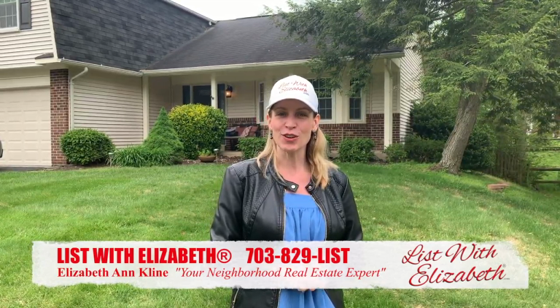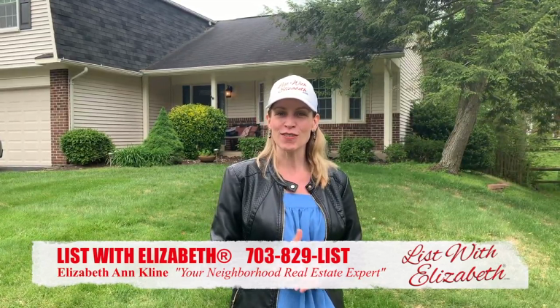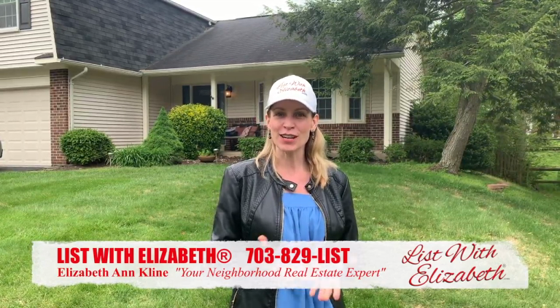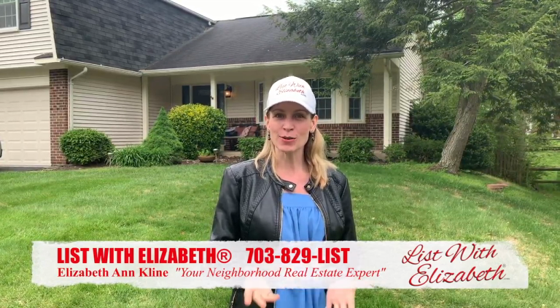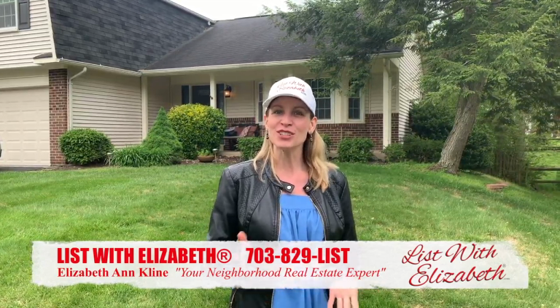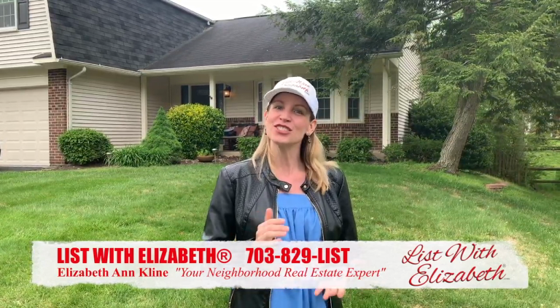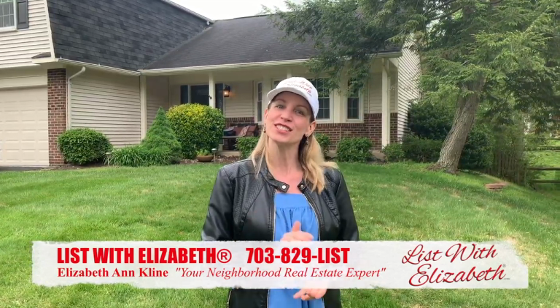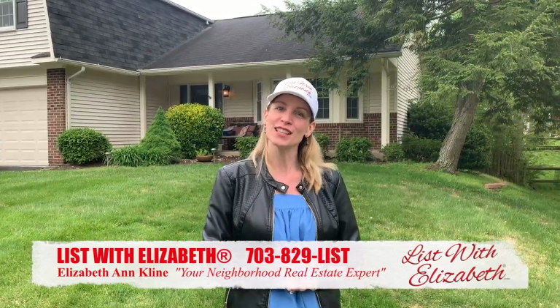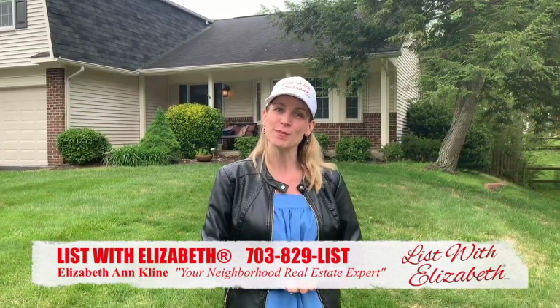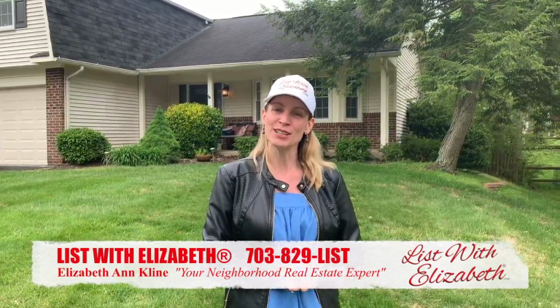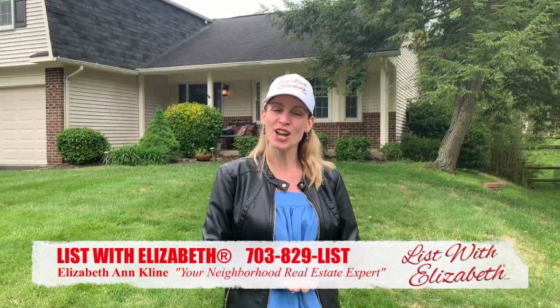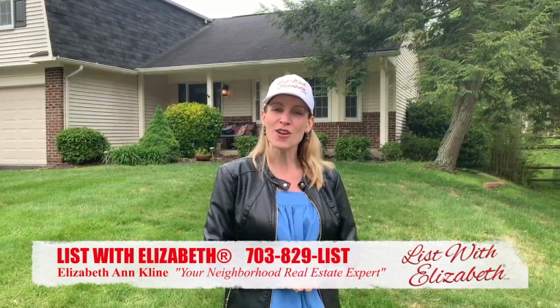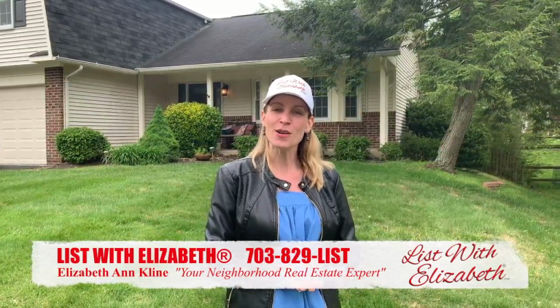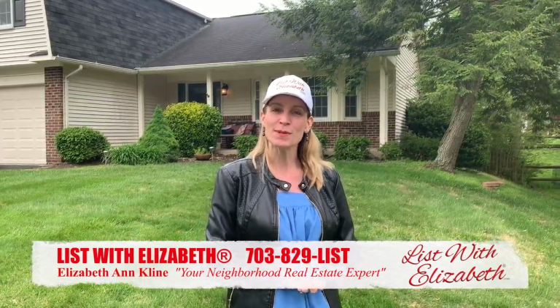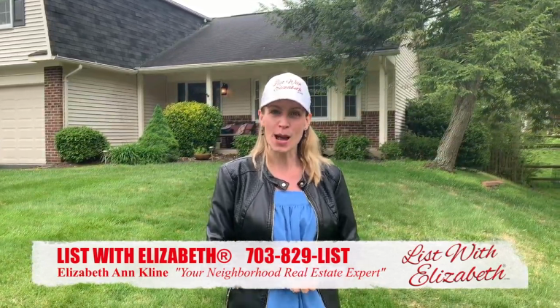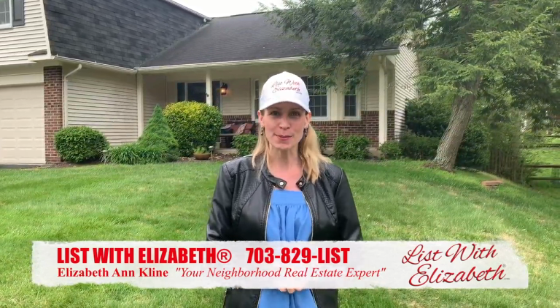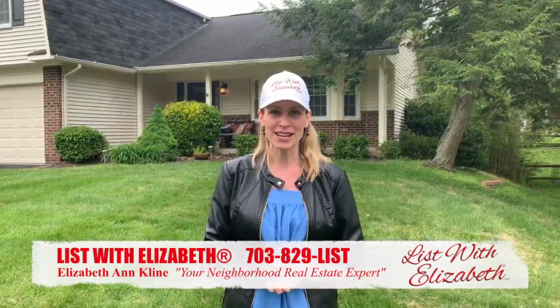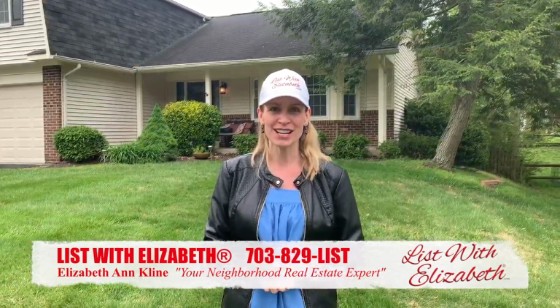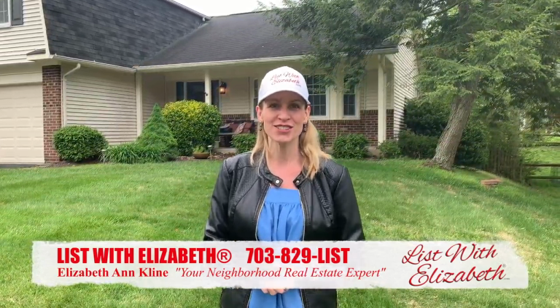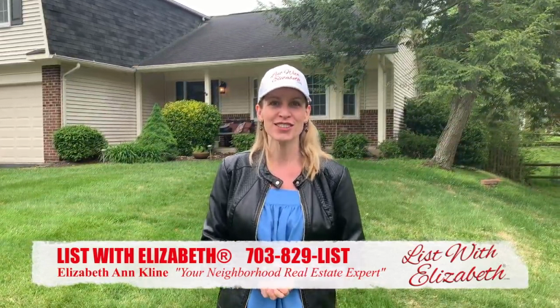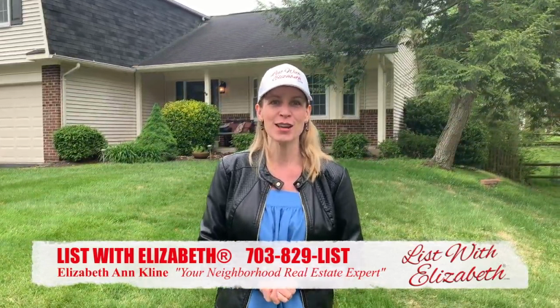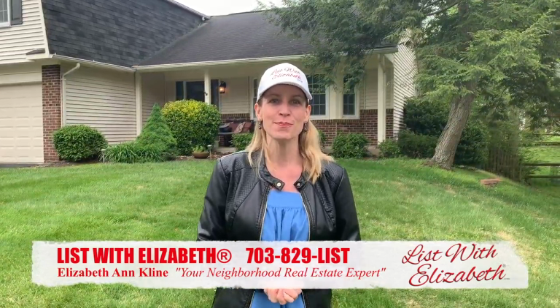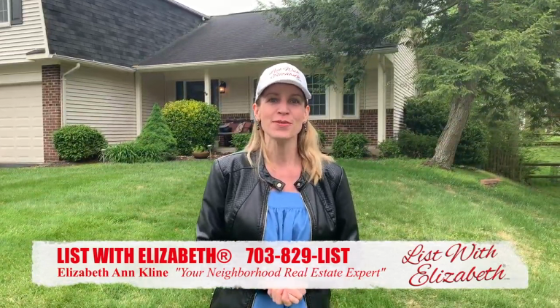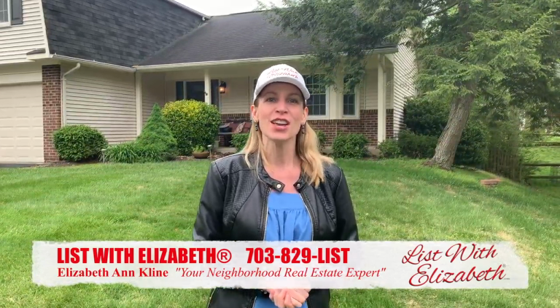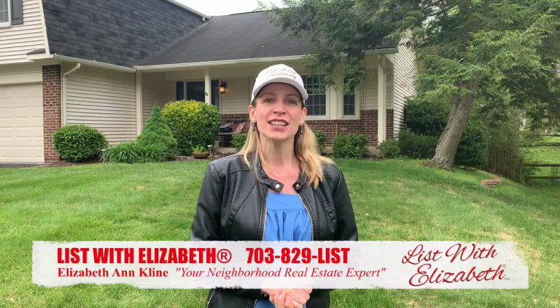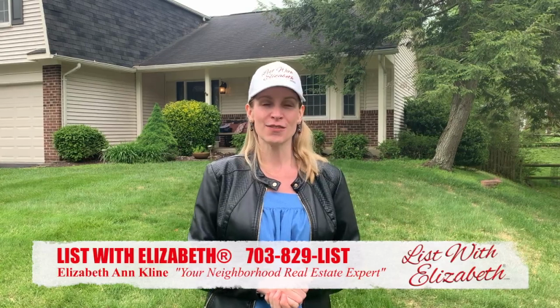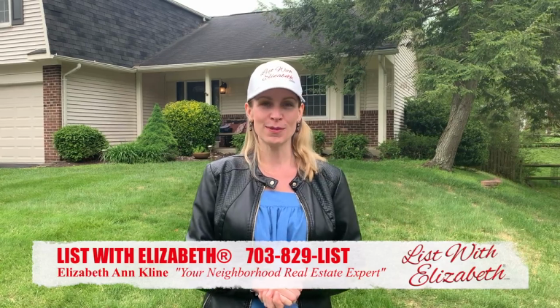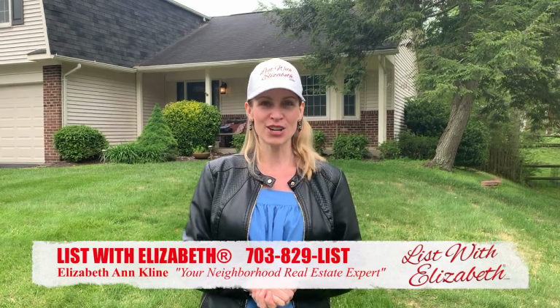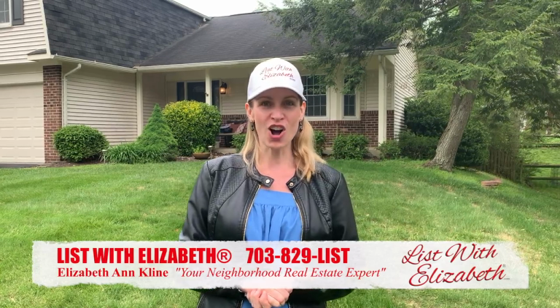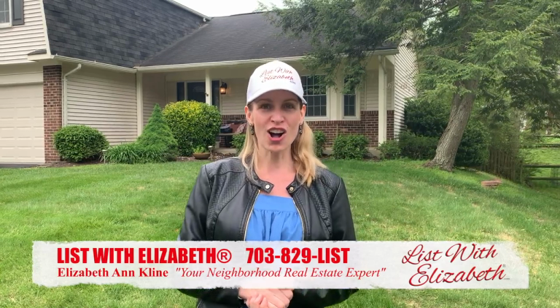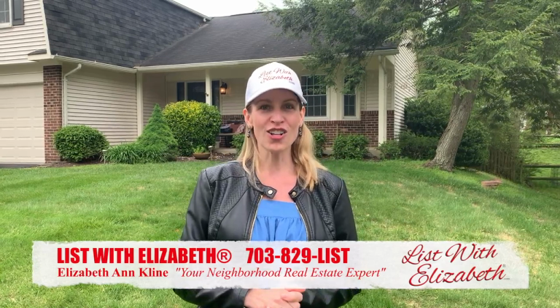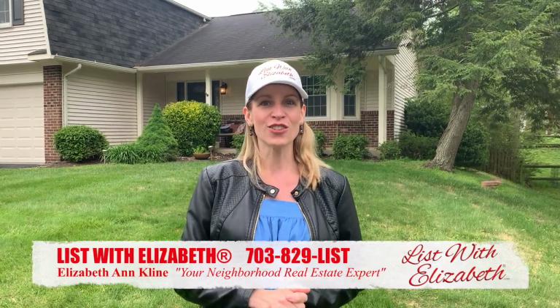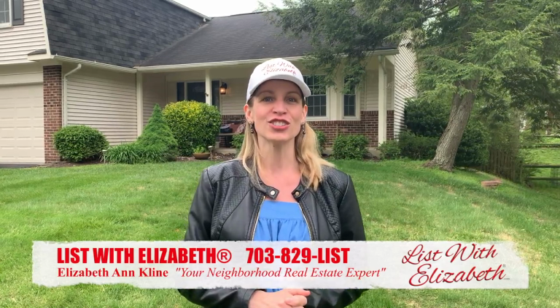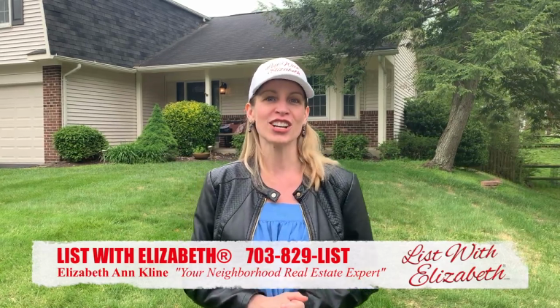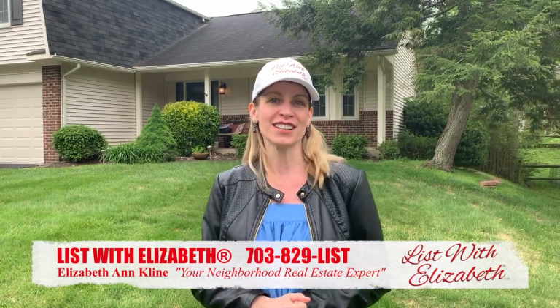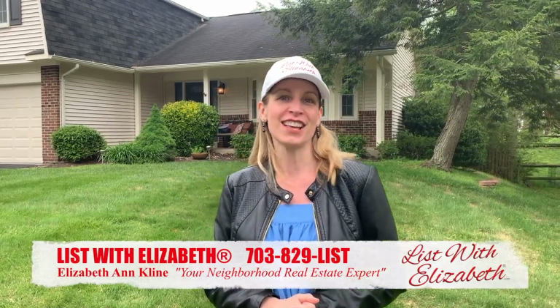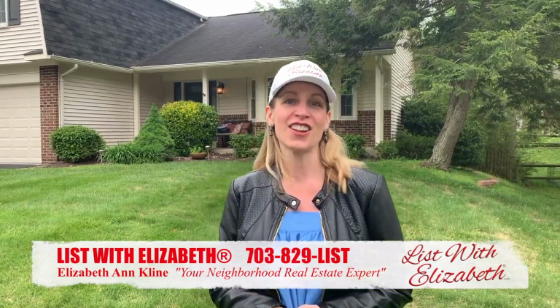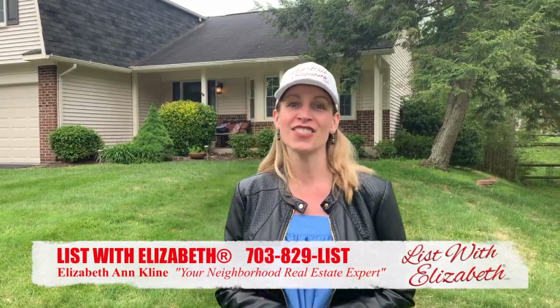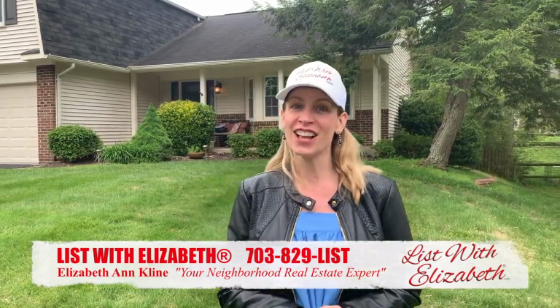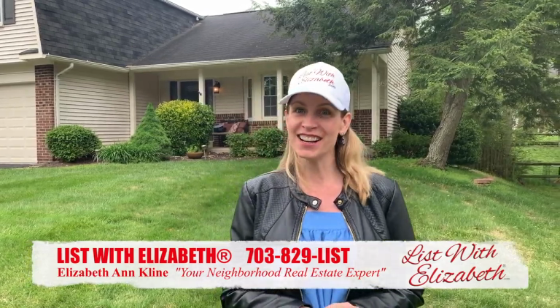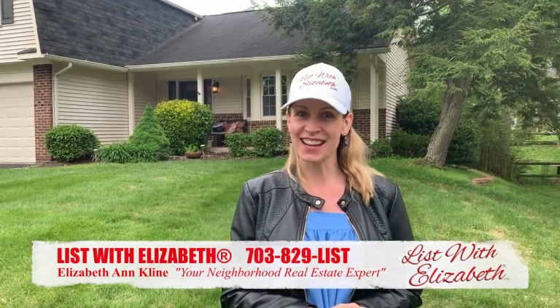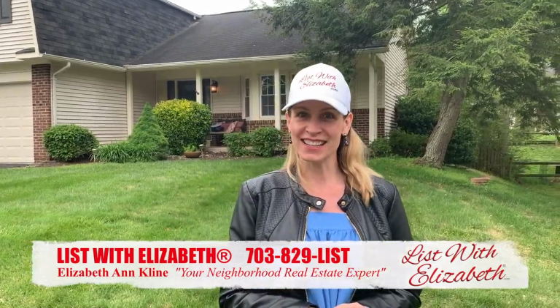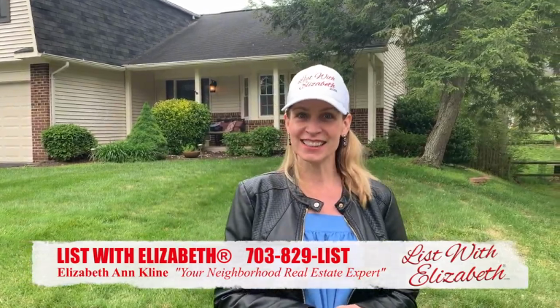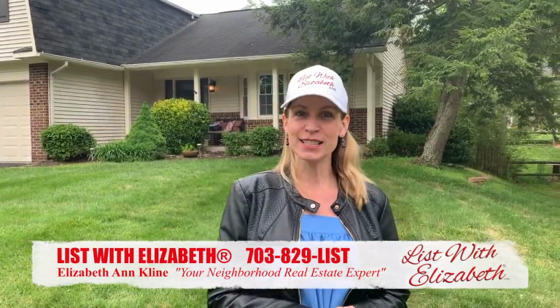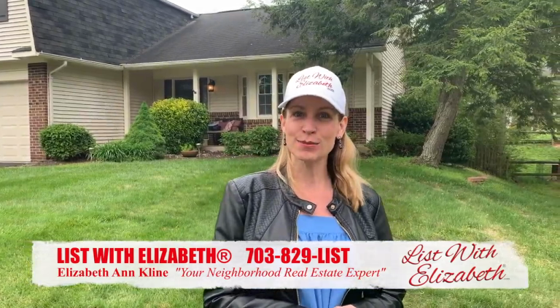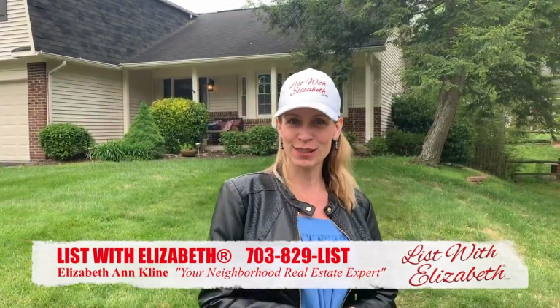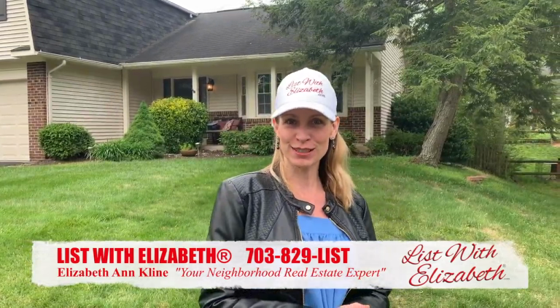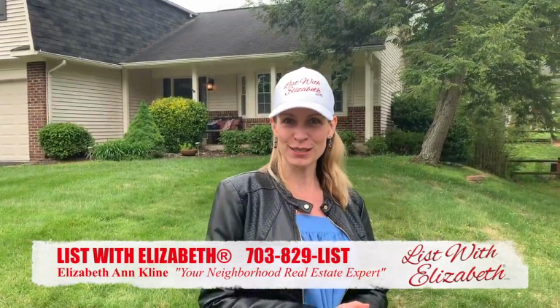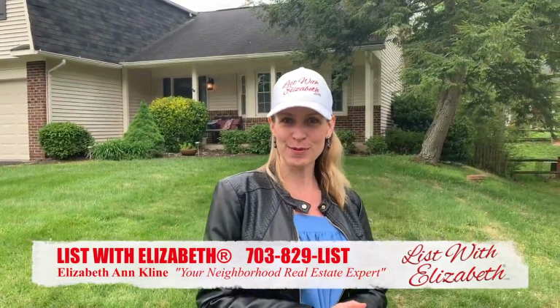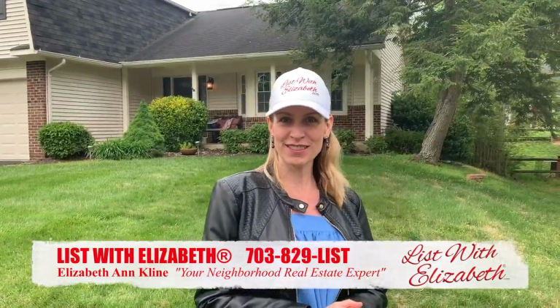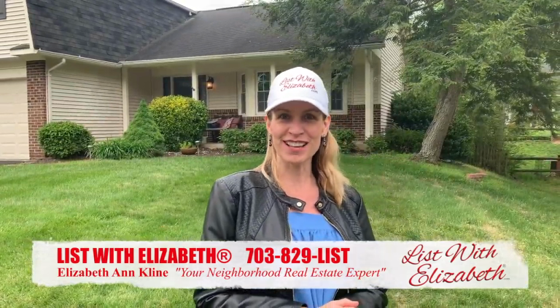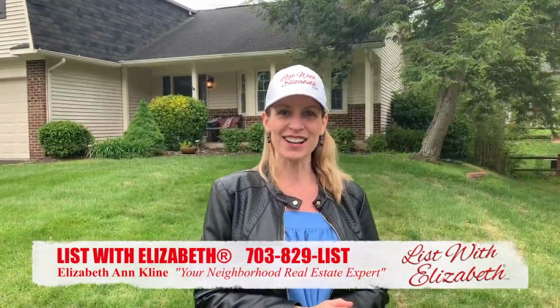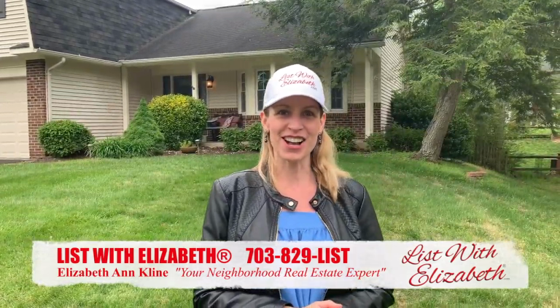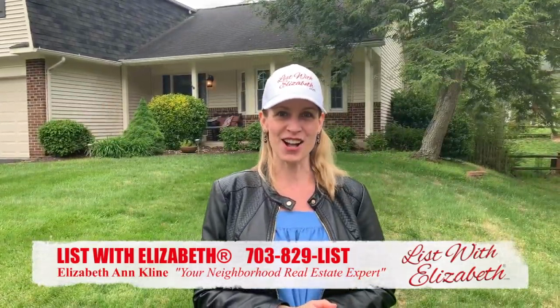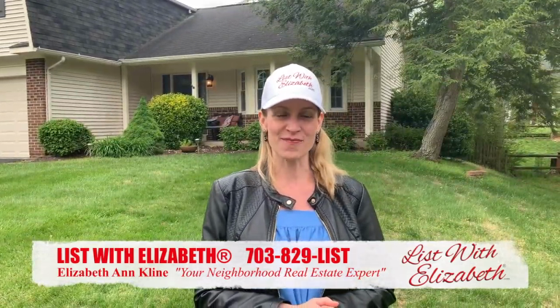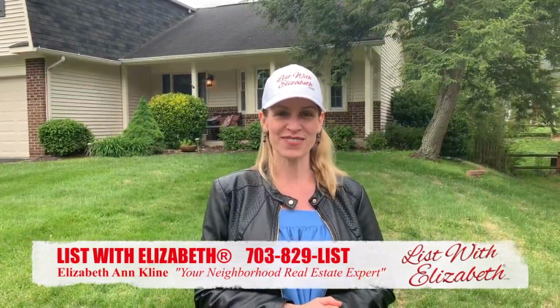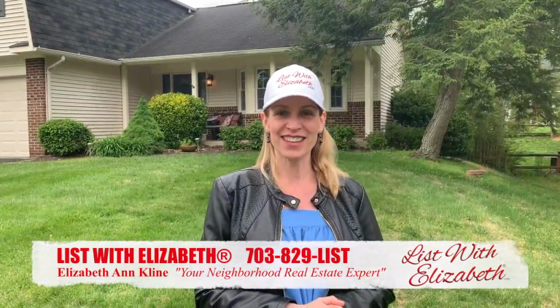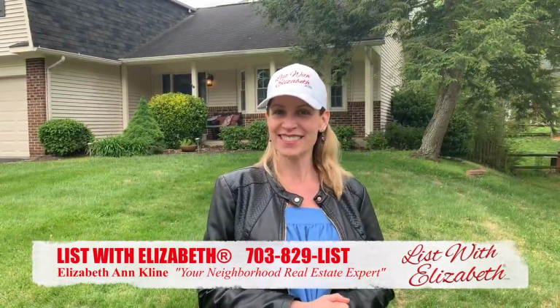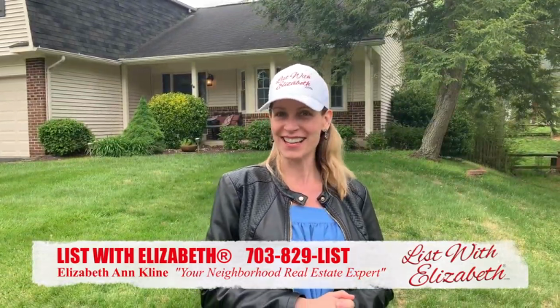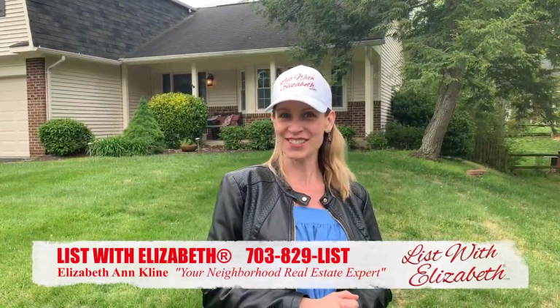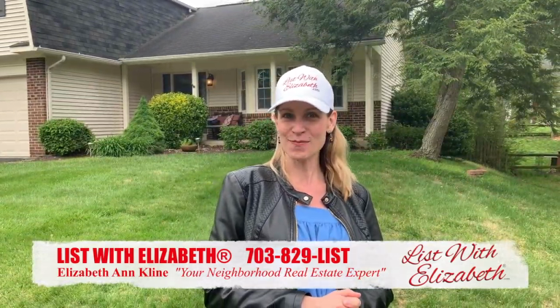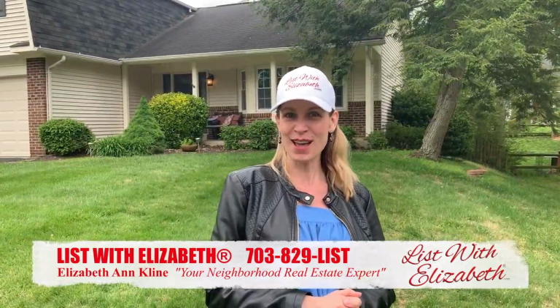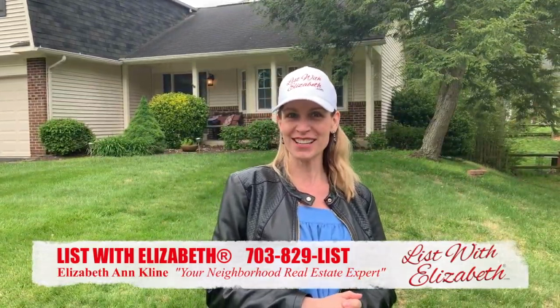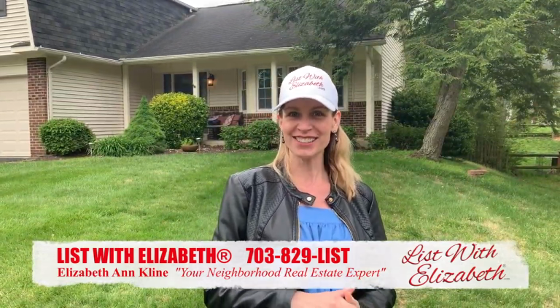If you have any questions, let me know — I'd be happy to answer them. Give me a call or check us out online at listwithelizabeth.com. Thanks so much!